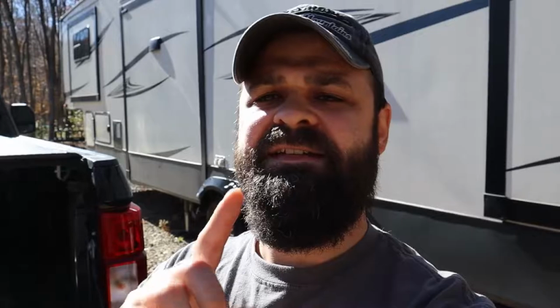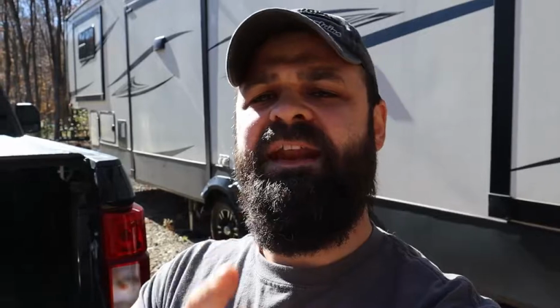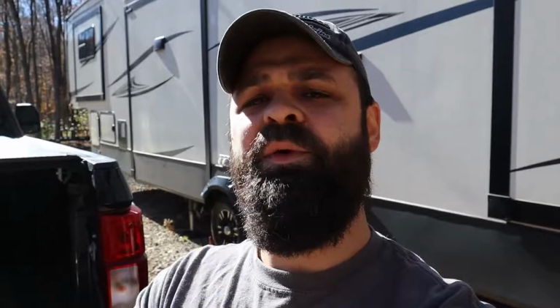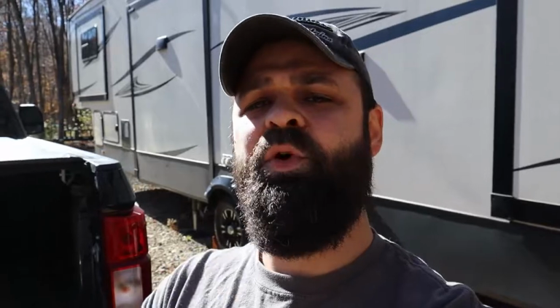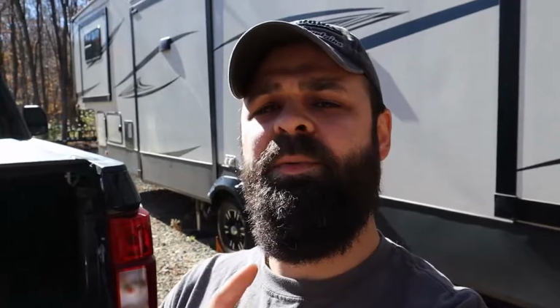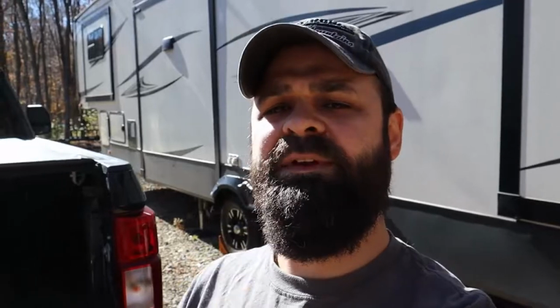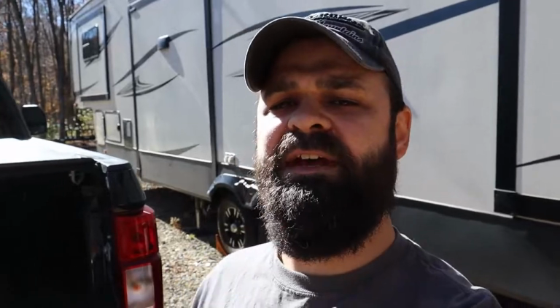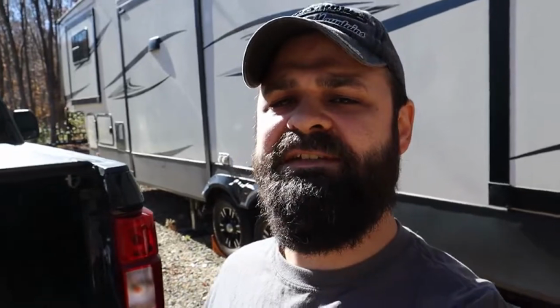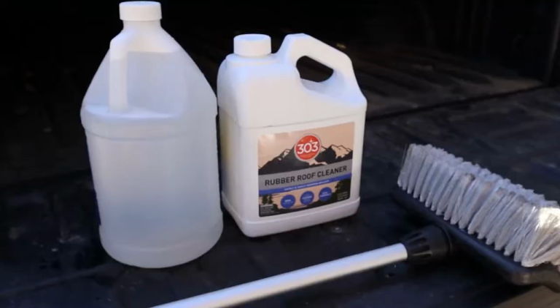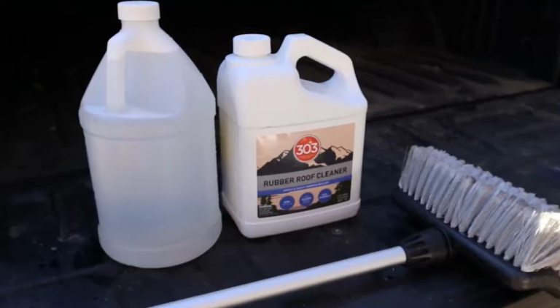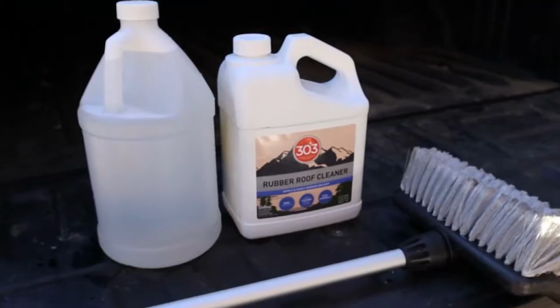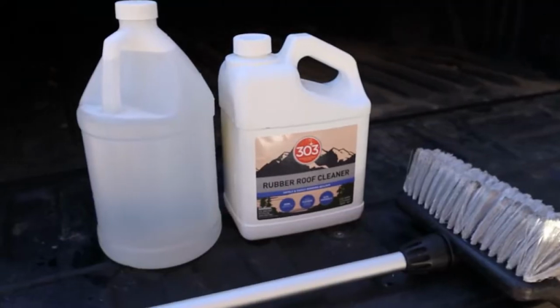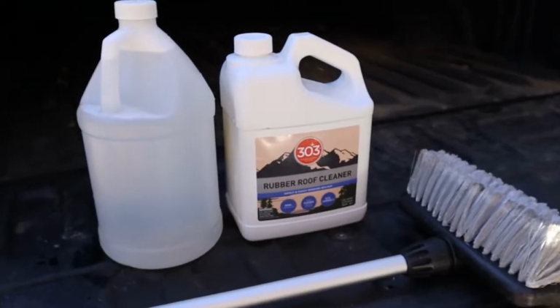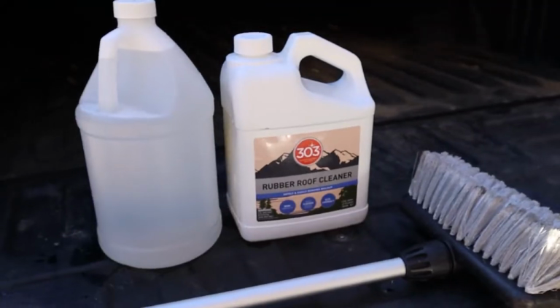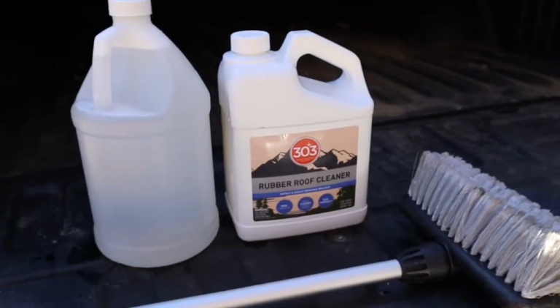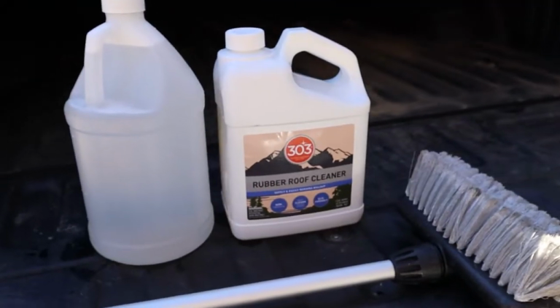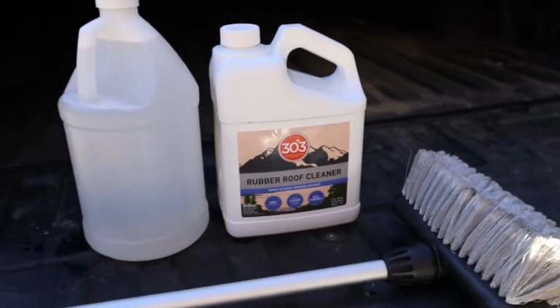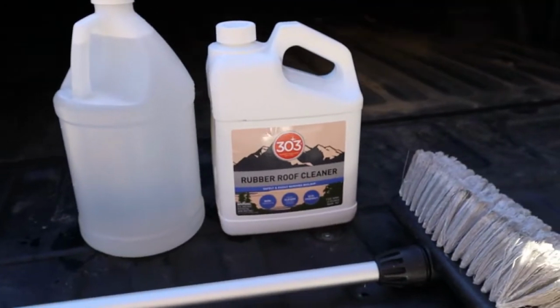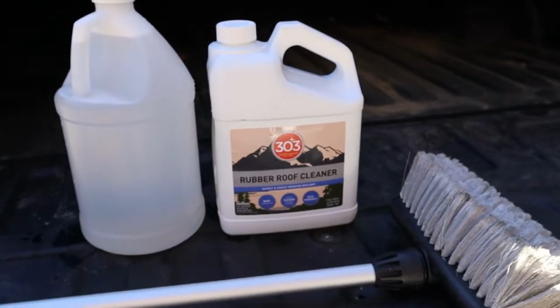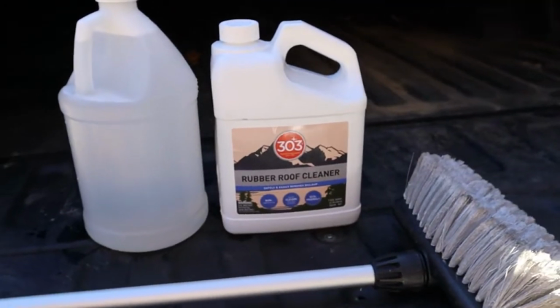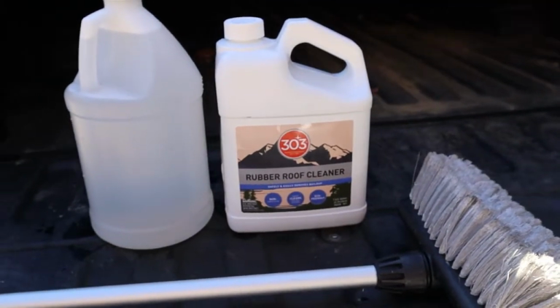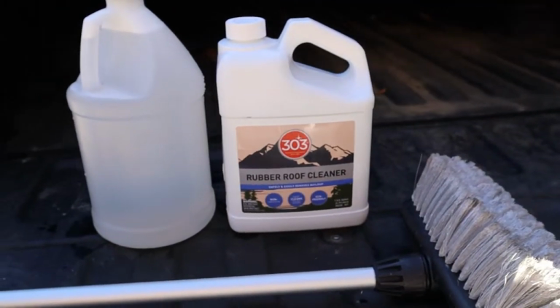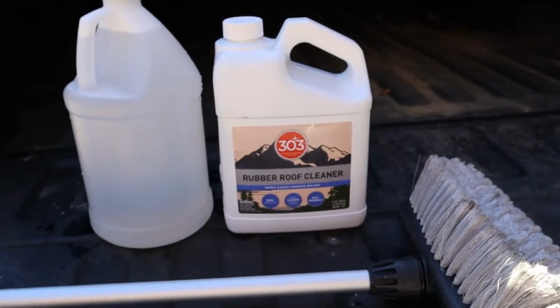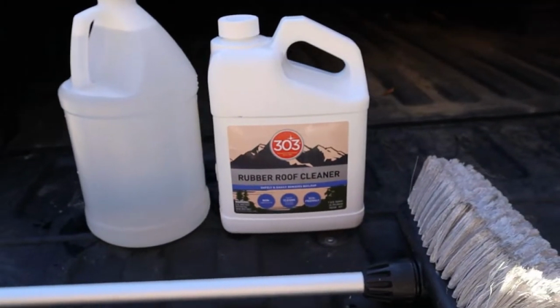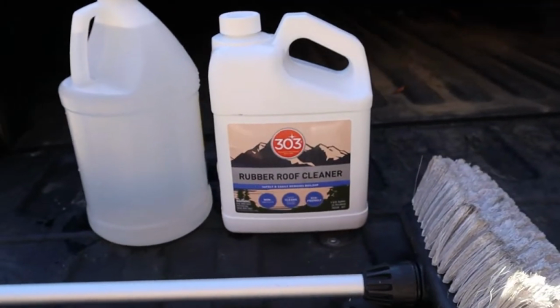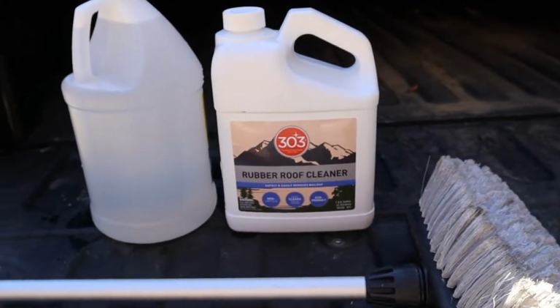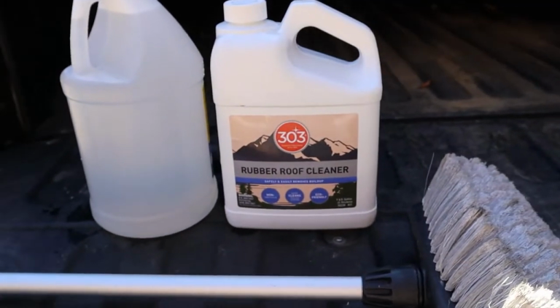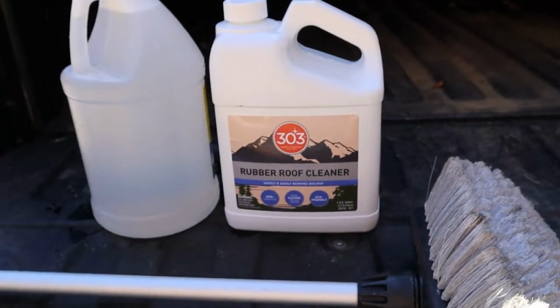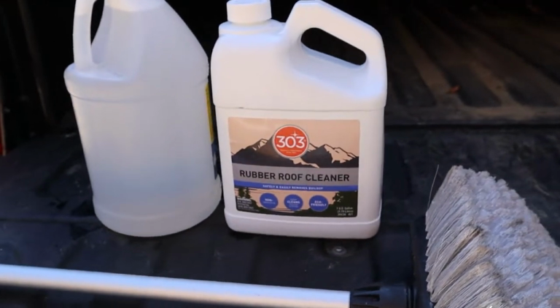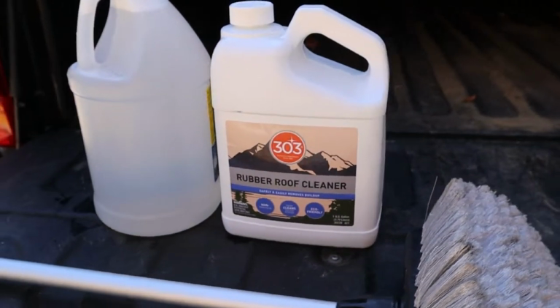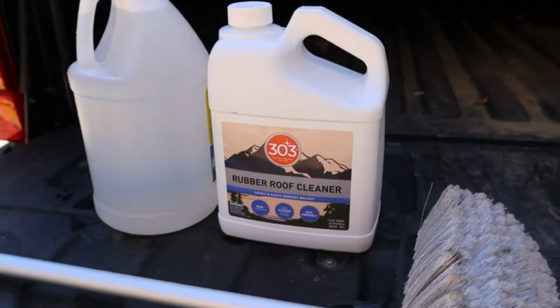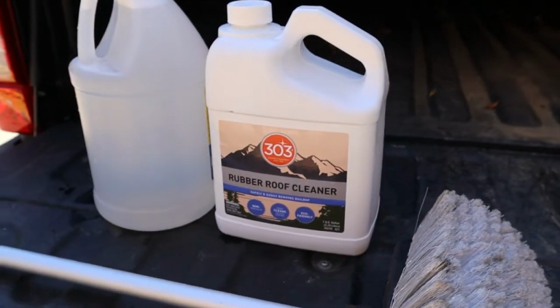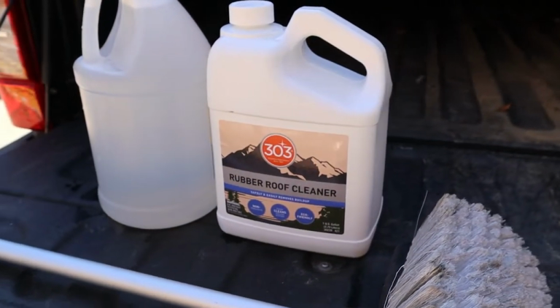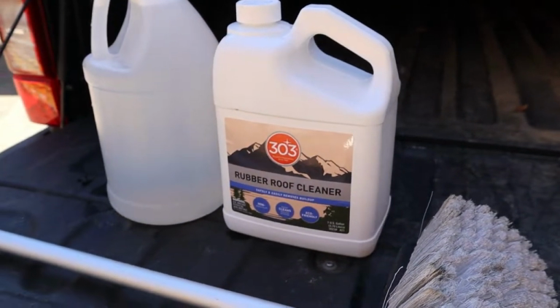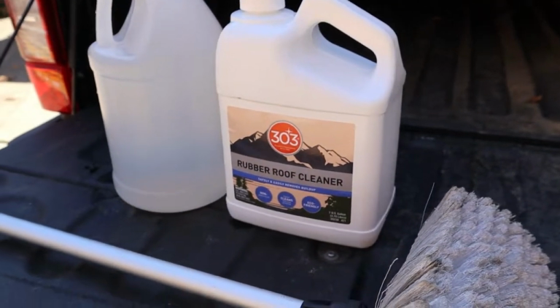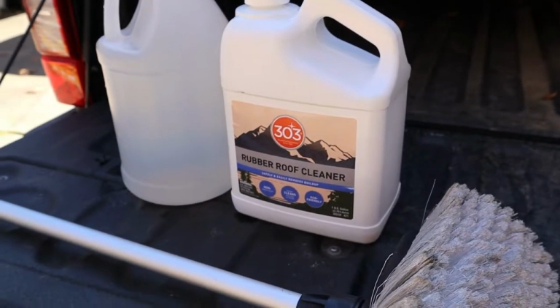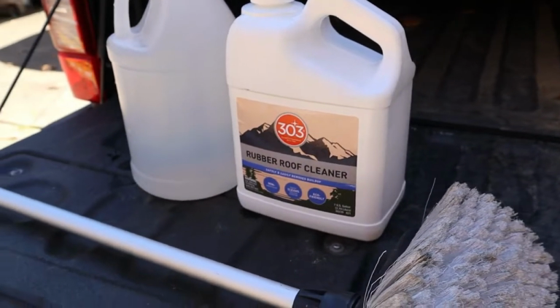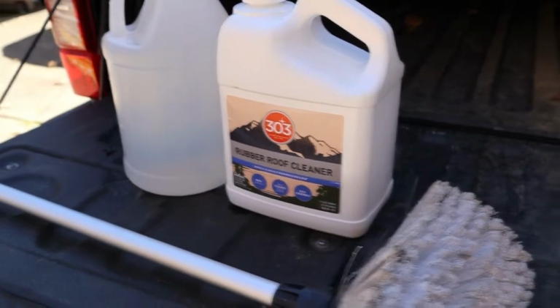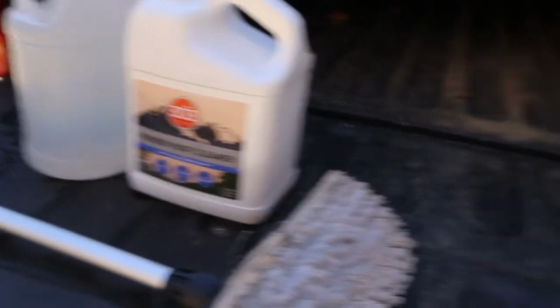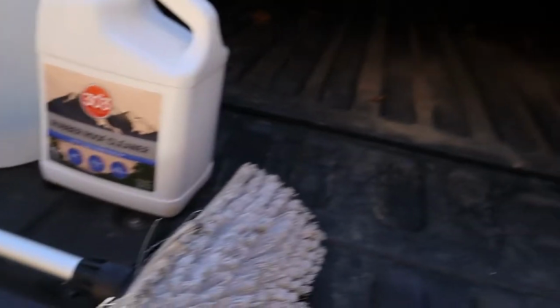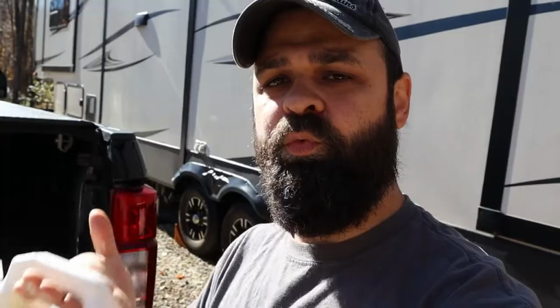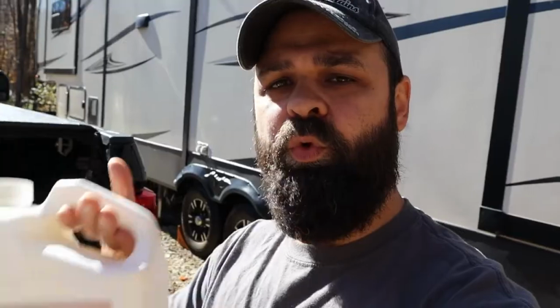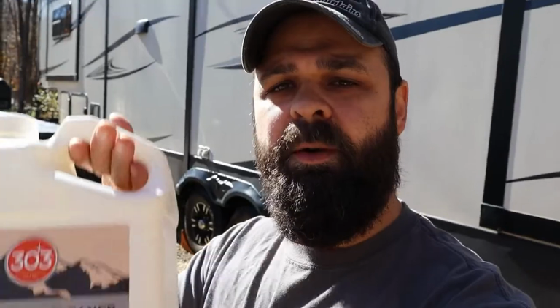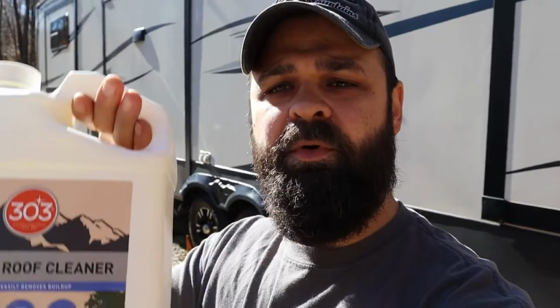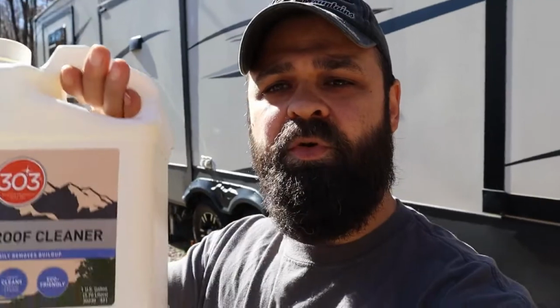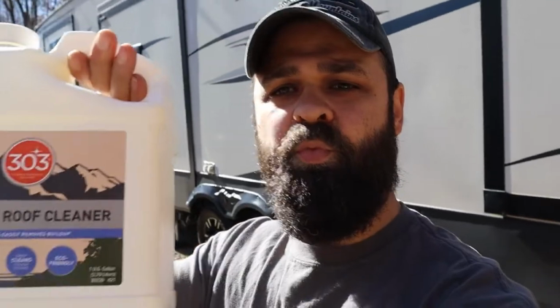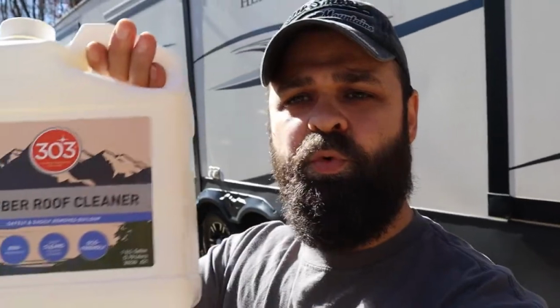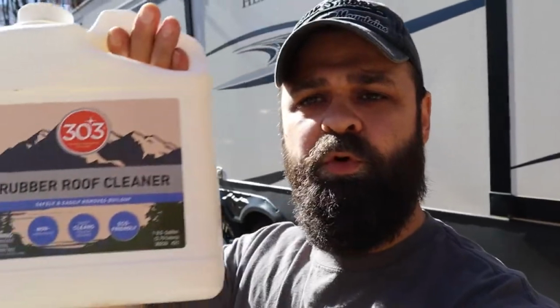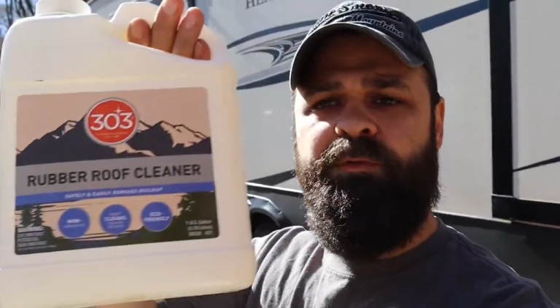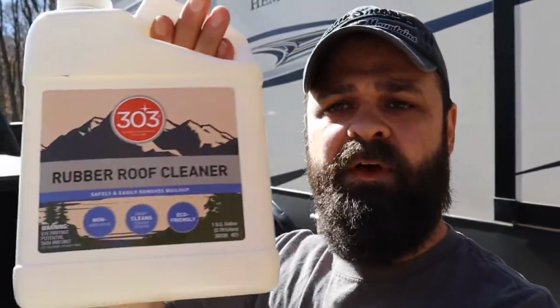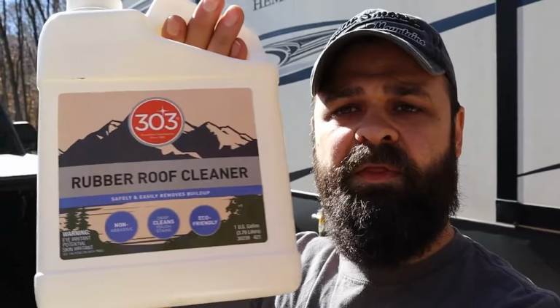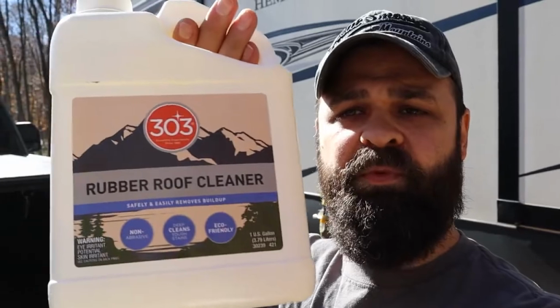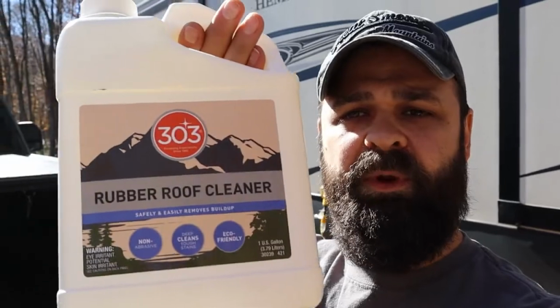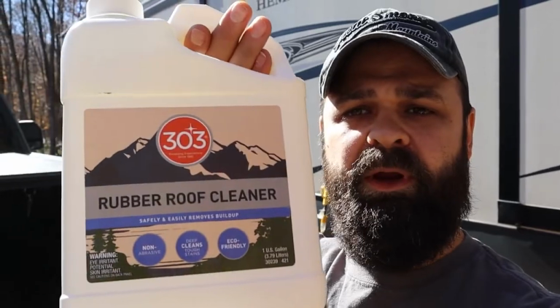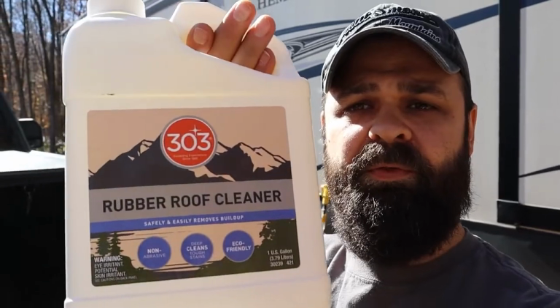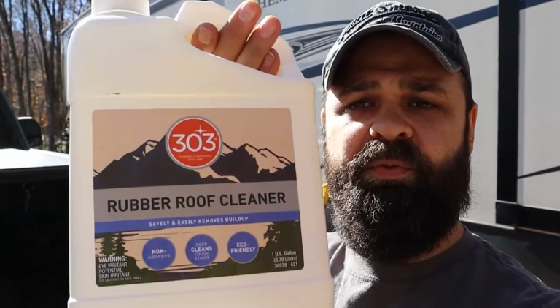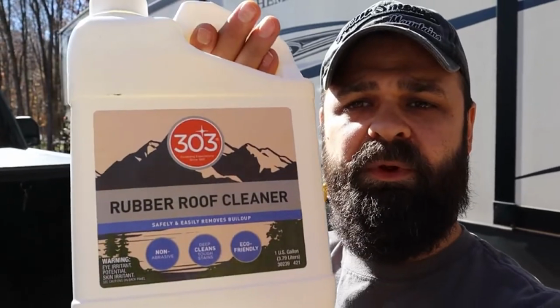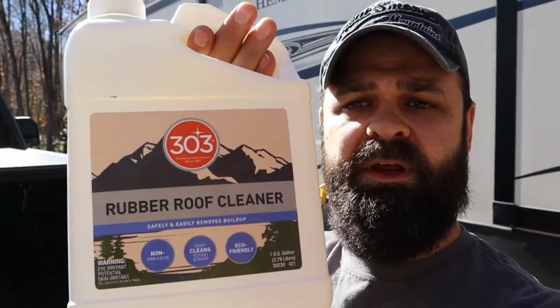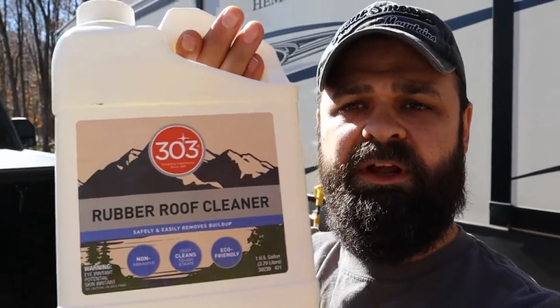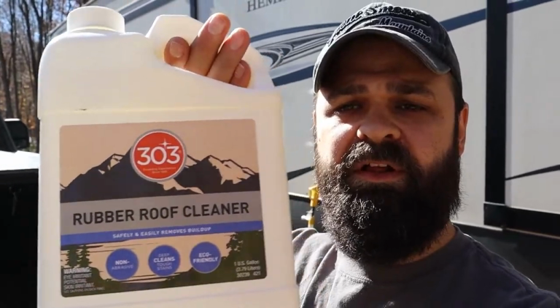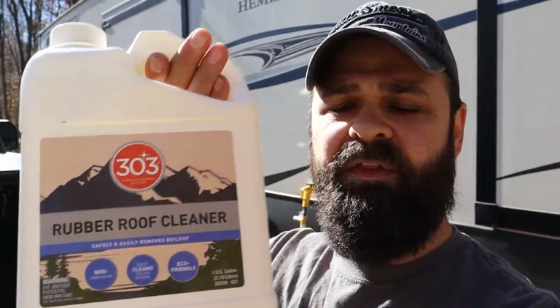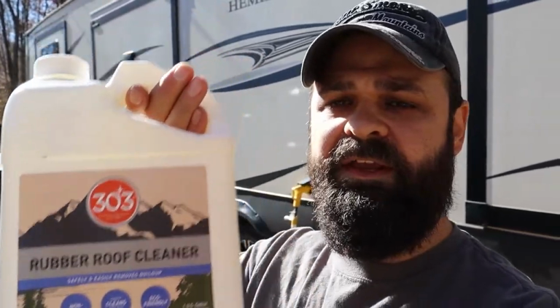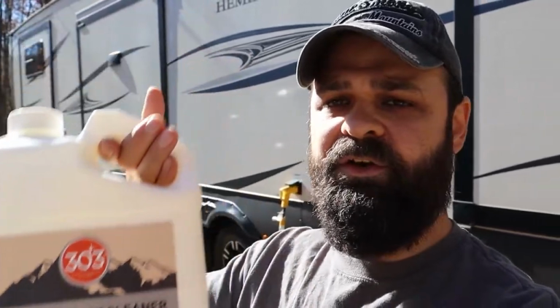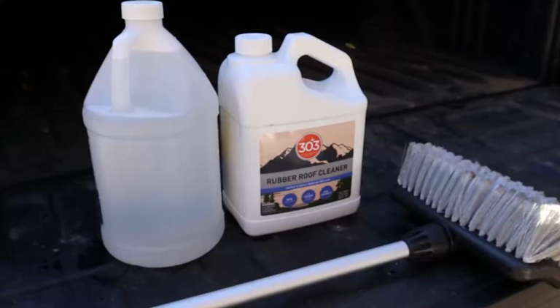Today we're going to be testing out a product to help you clean the roof of your RV: Rubber Roof 303 Cleaner.